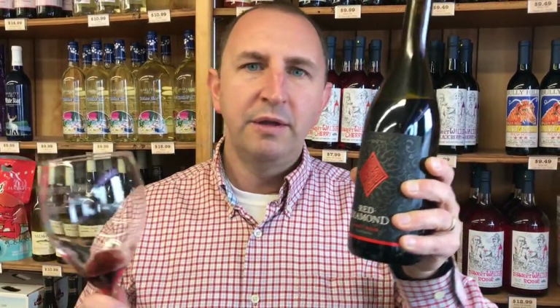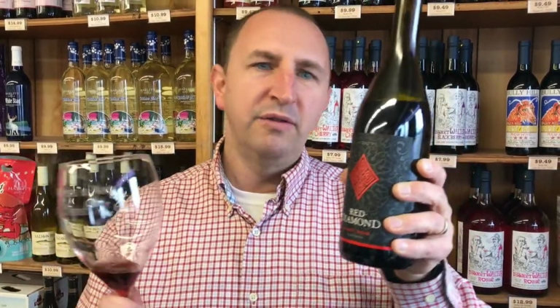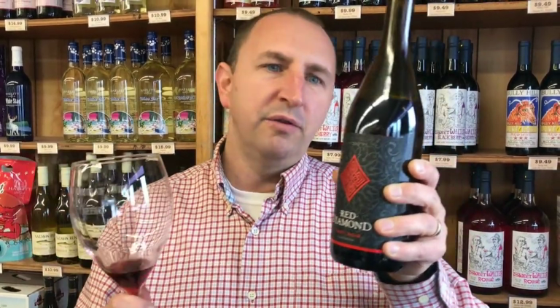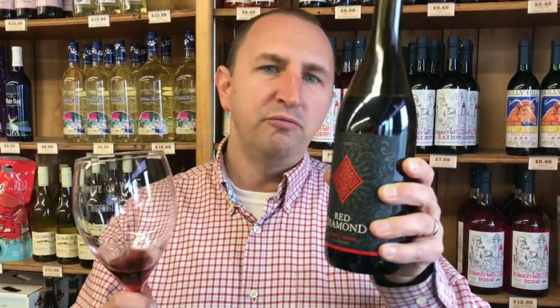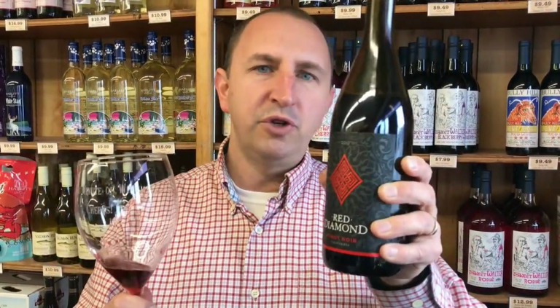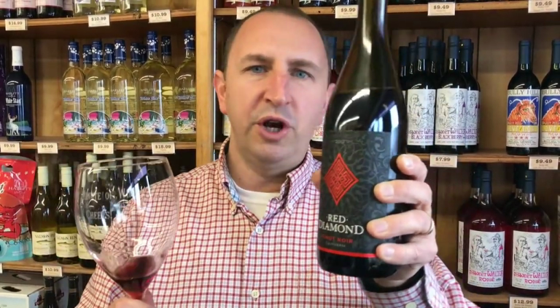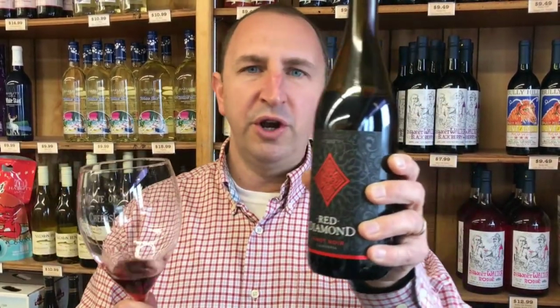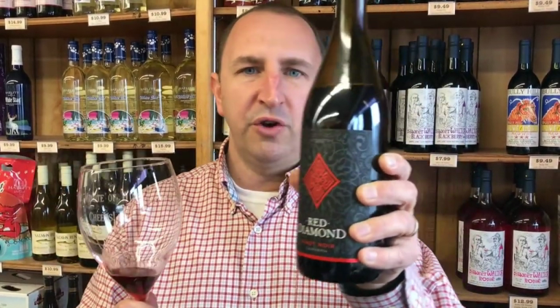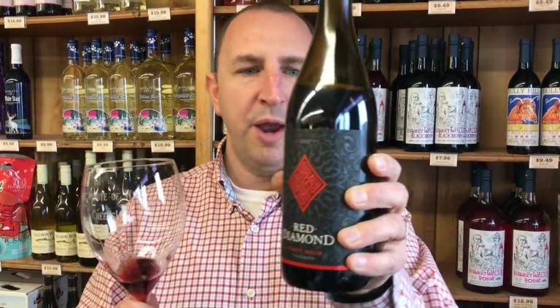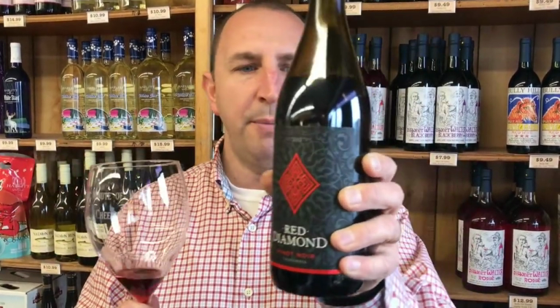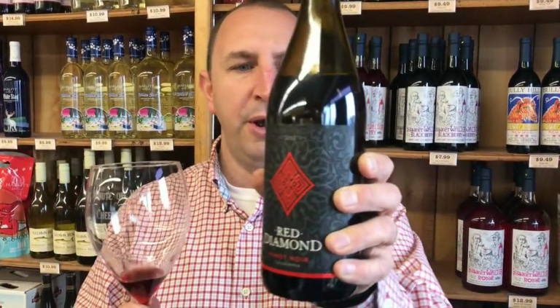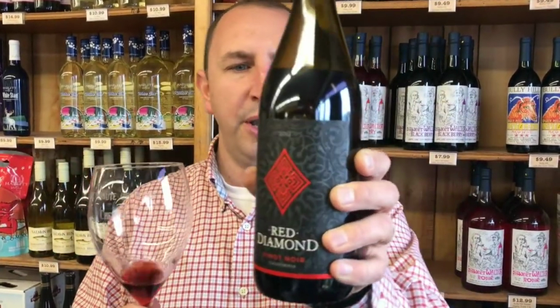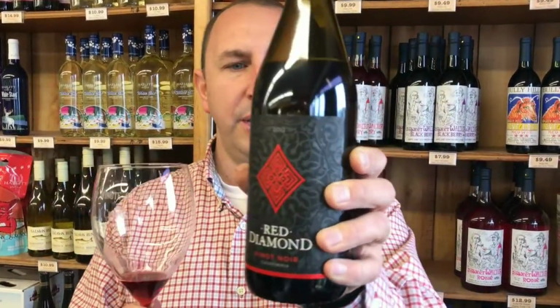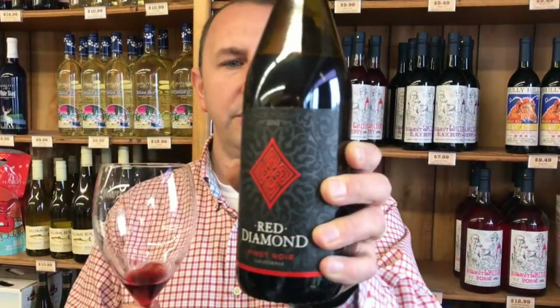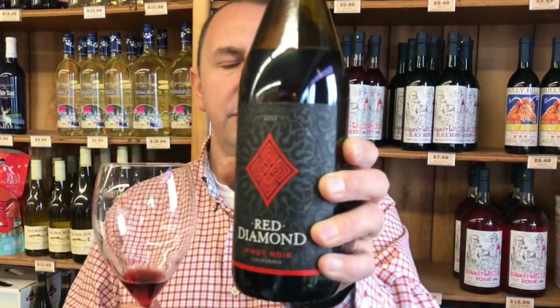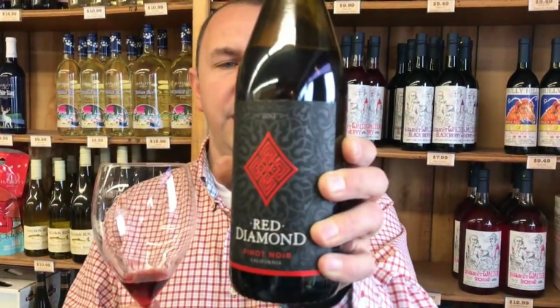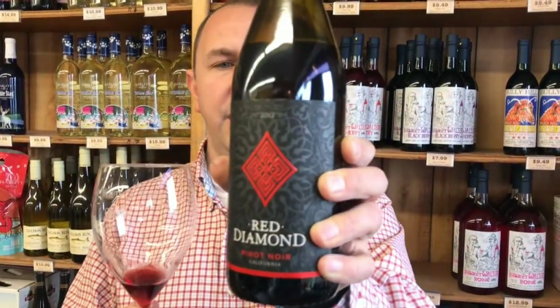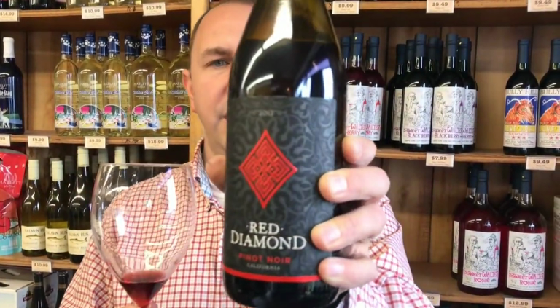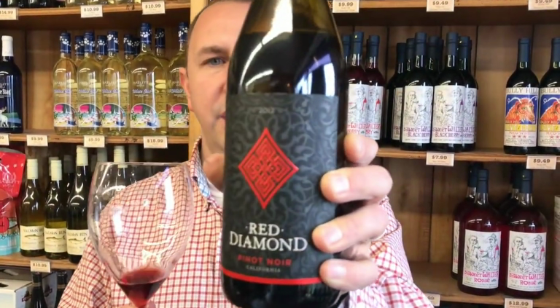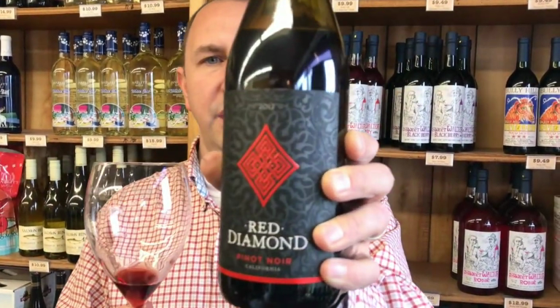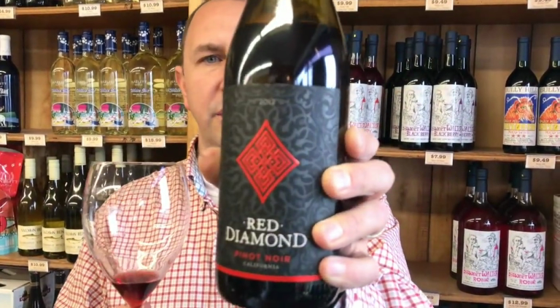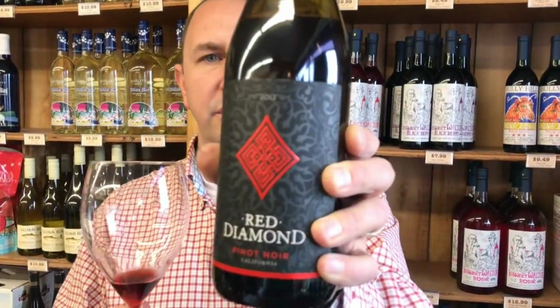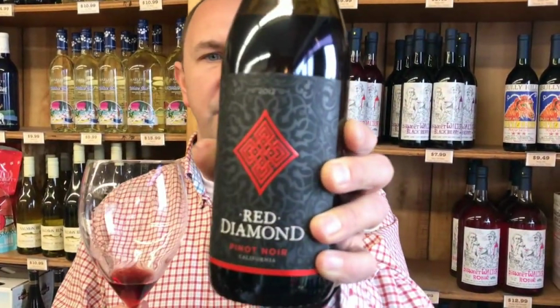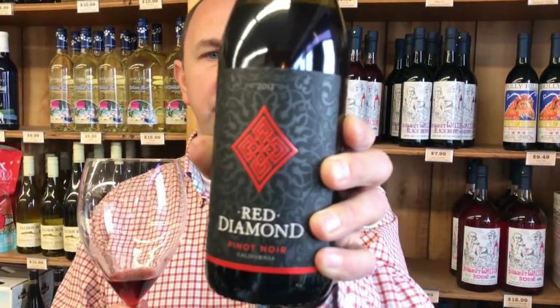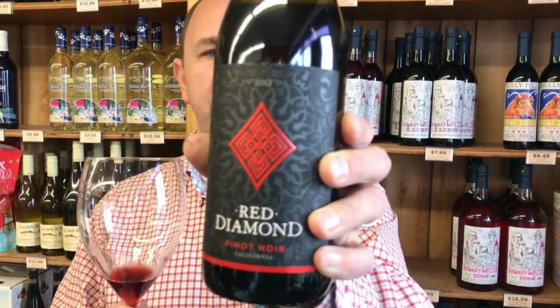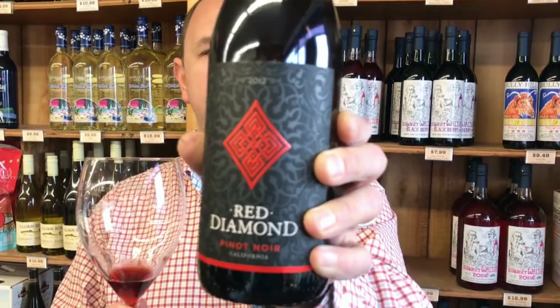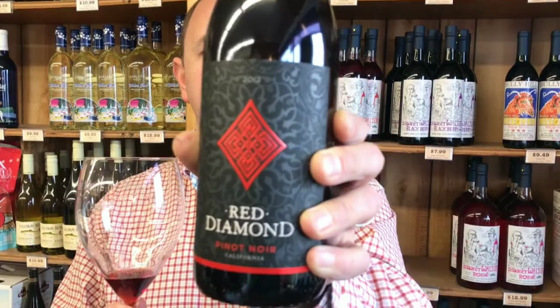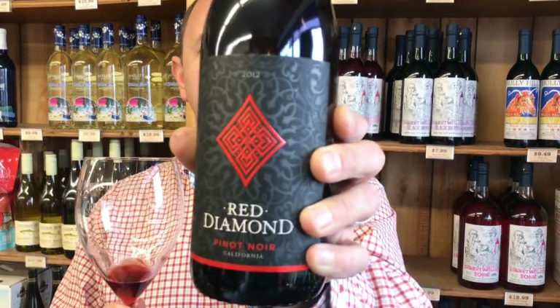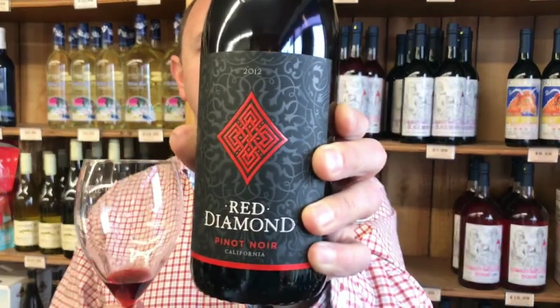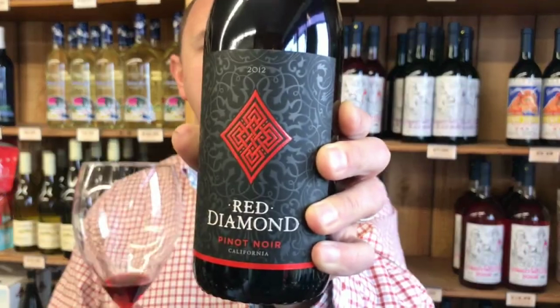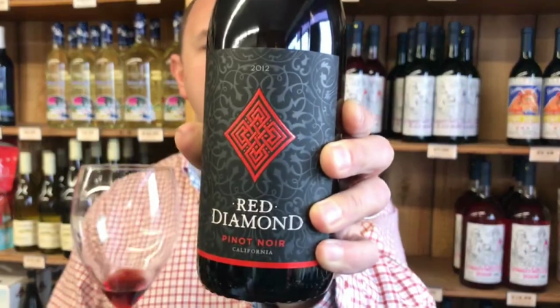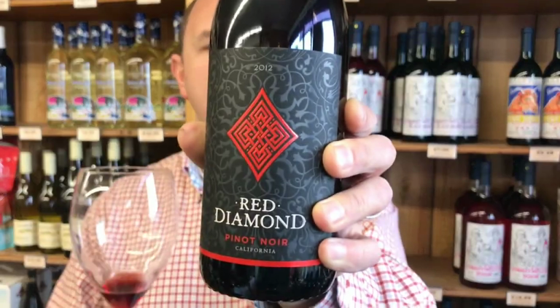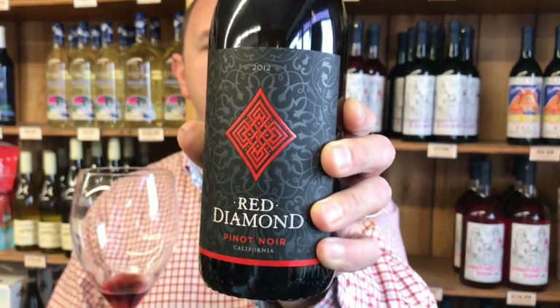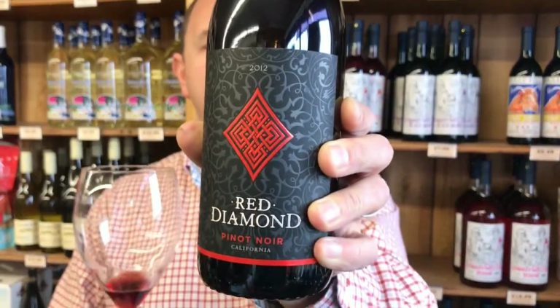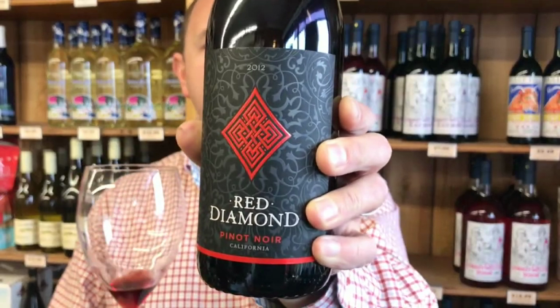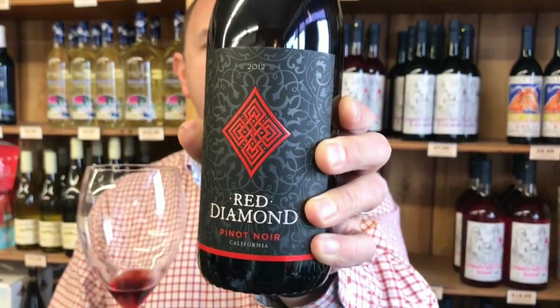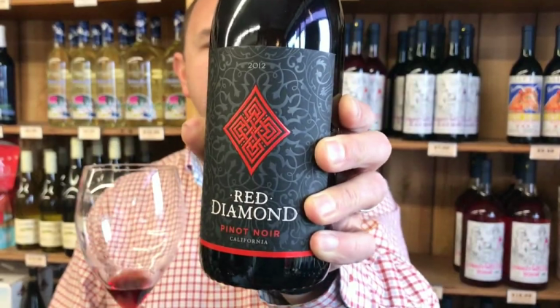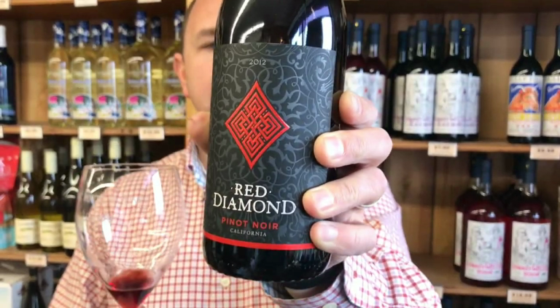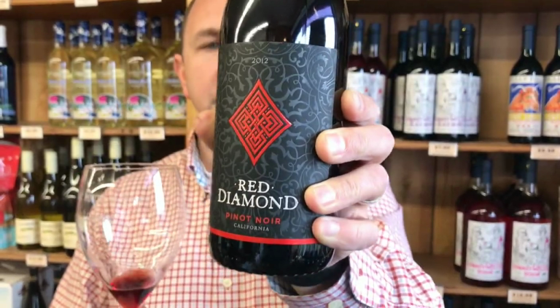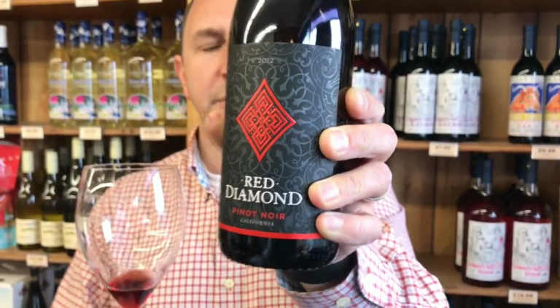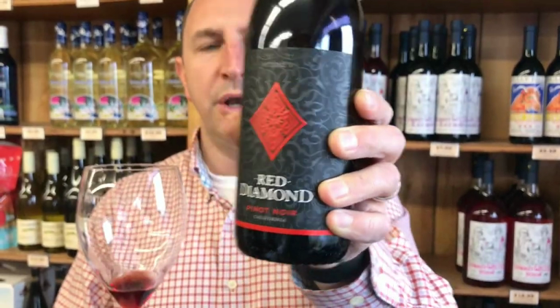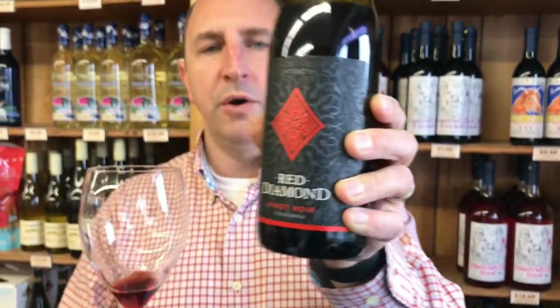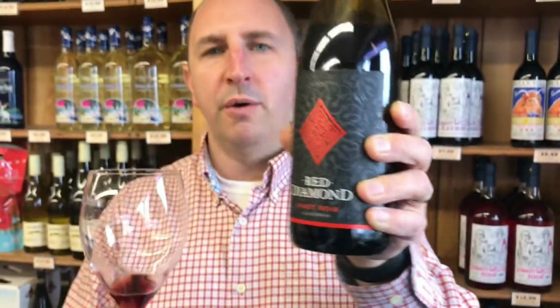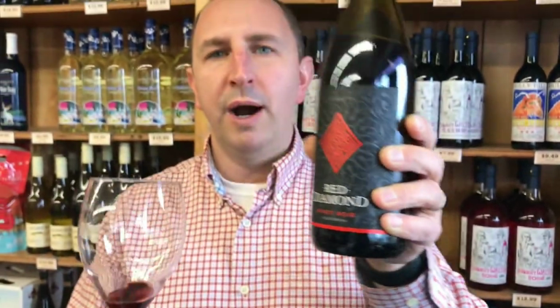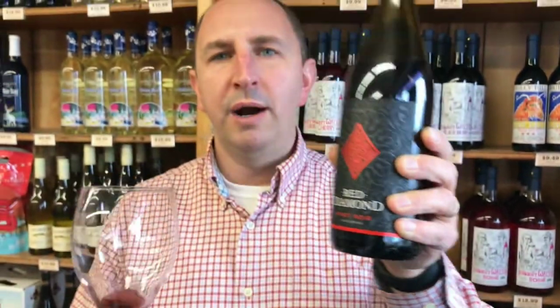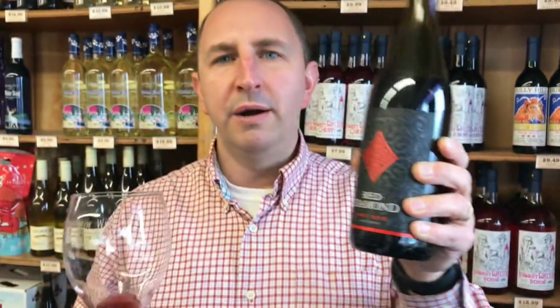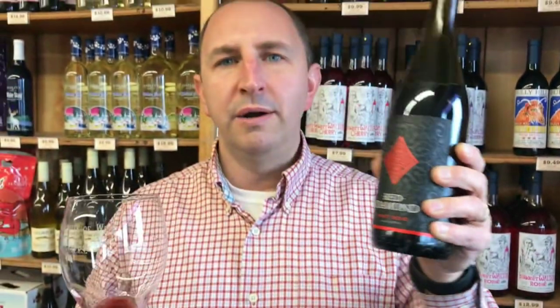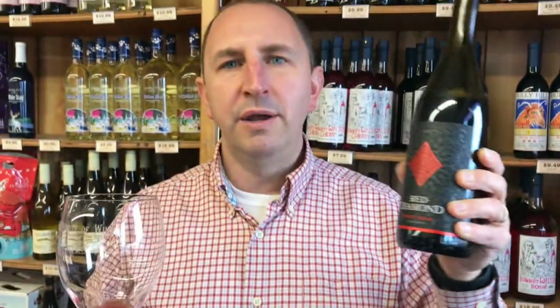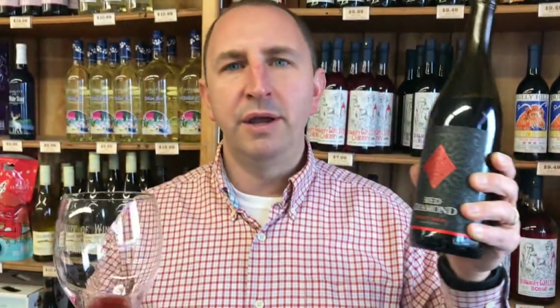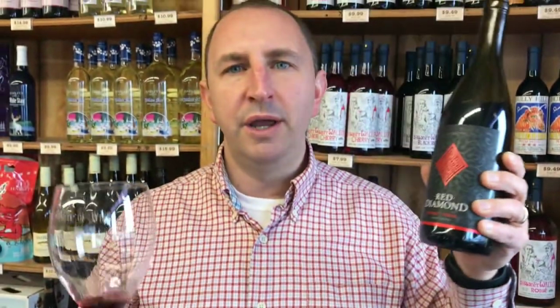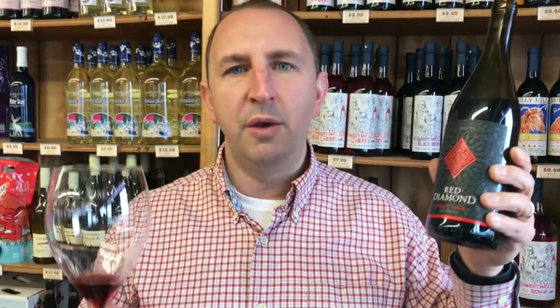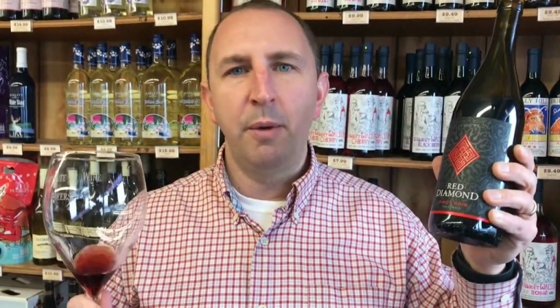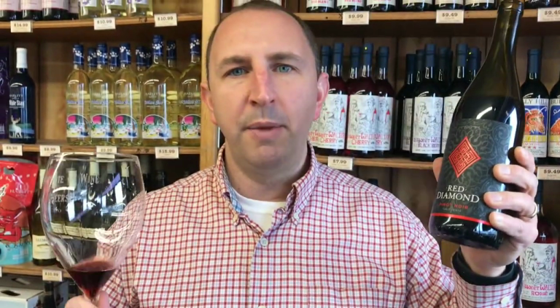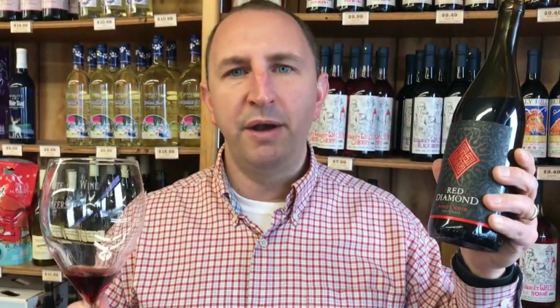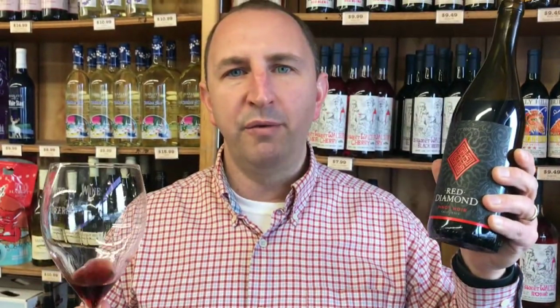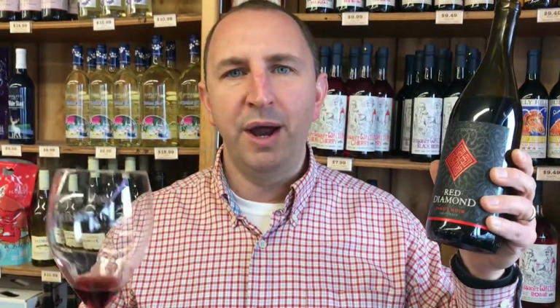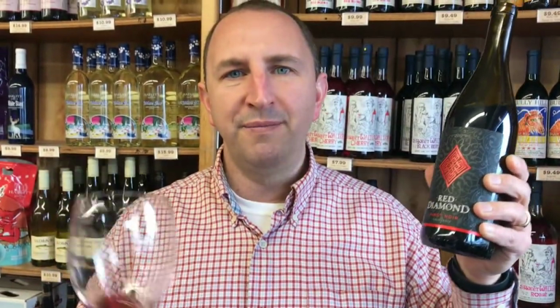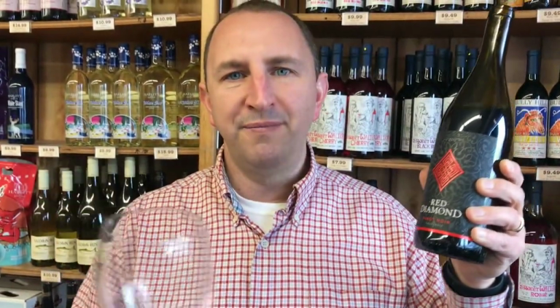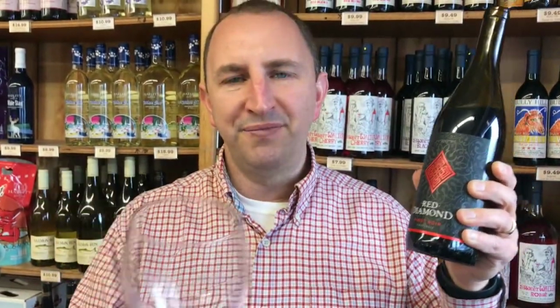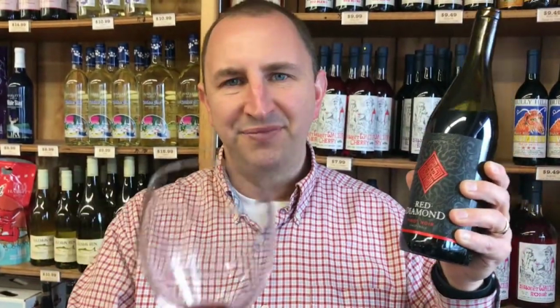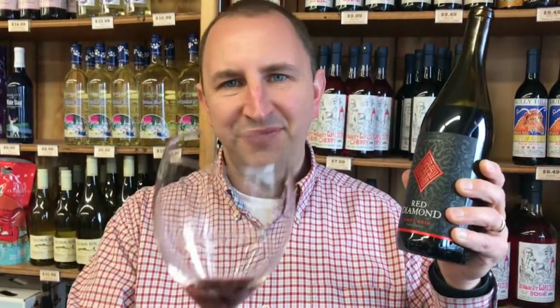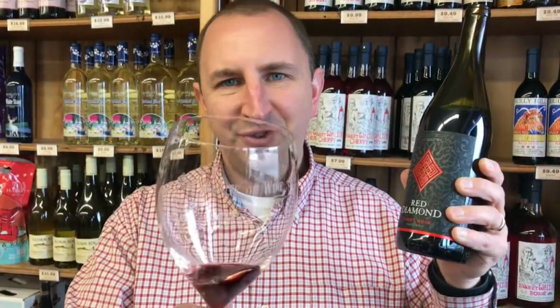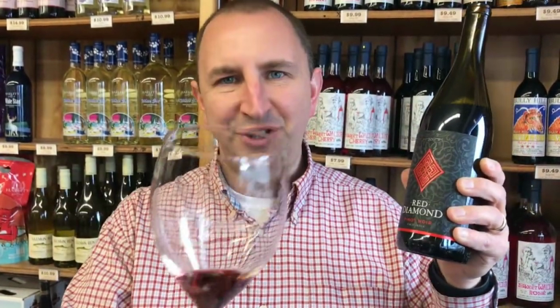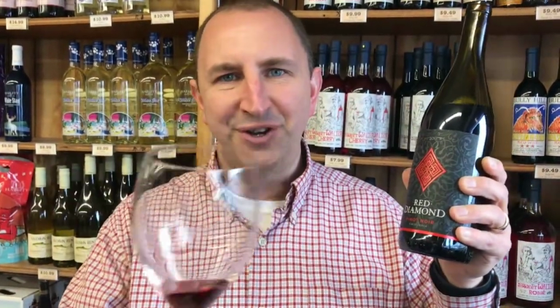Cherry, cranberry, and nice acidity. Red Diamond Pinot Noir in One Minute of Wine. Cheers!